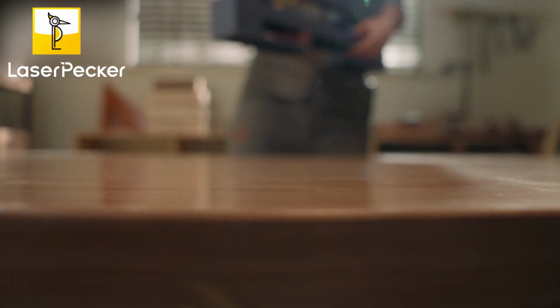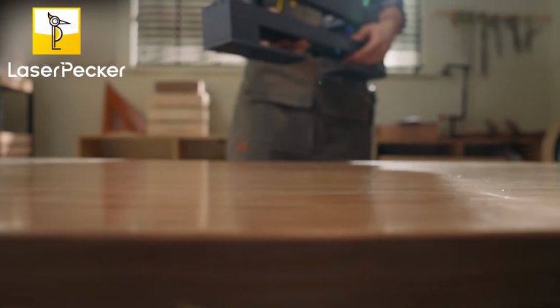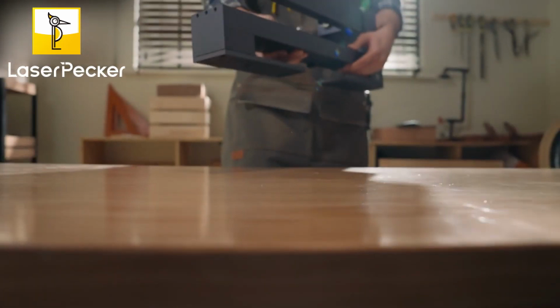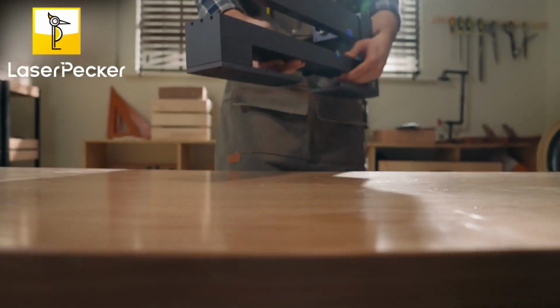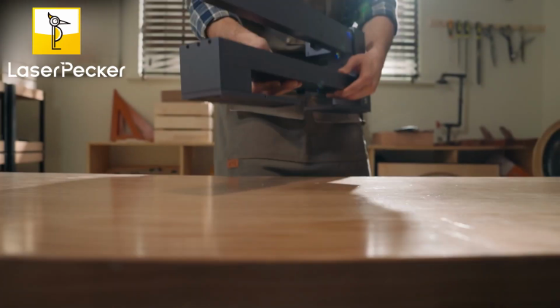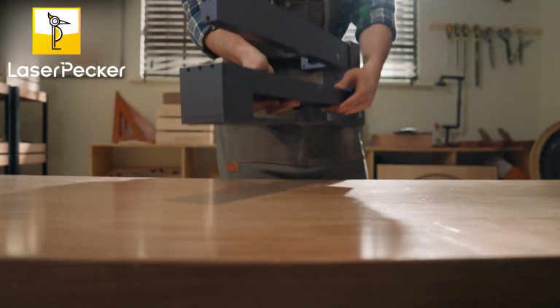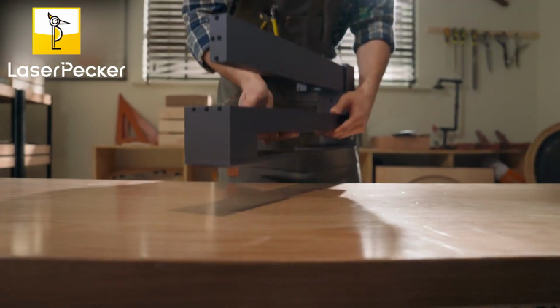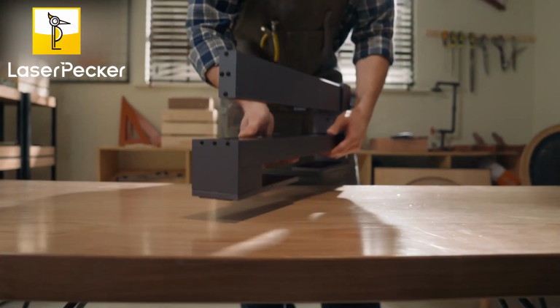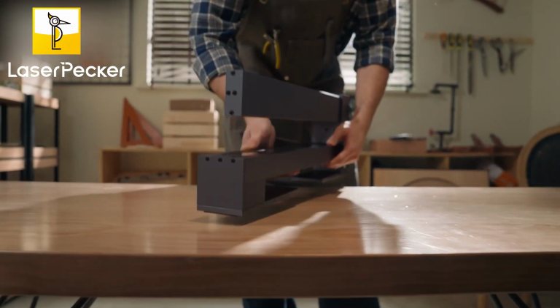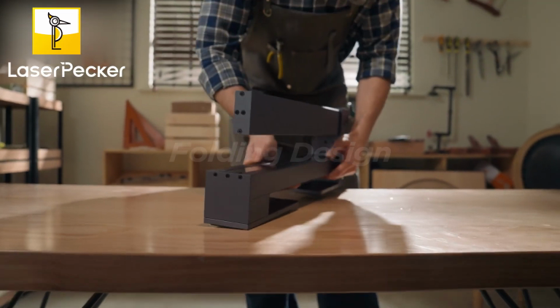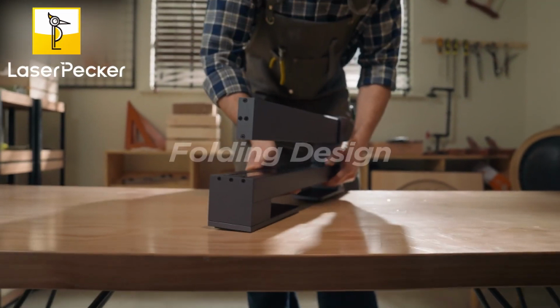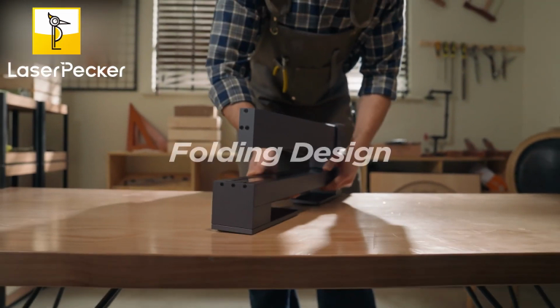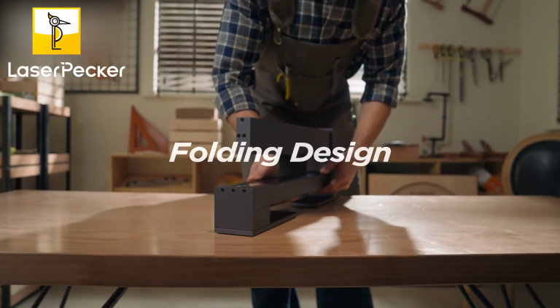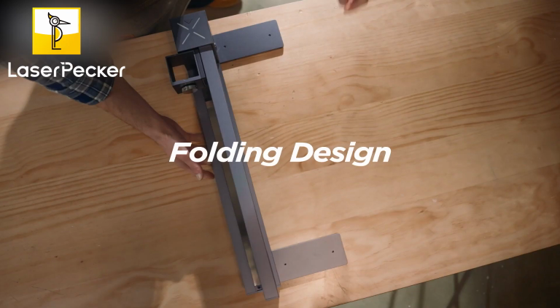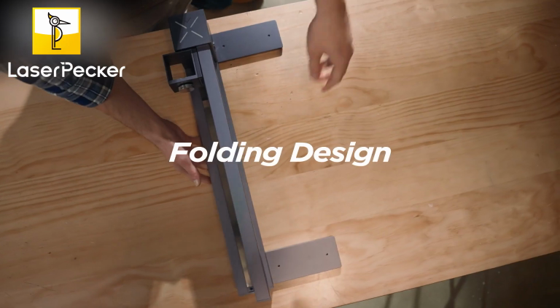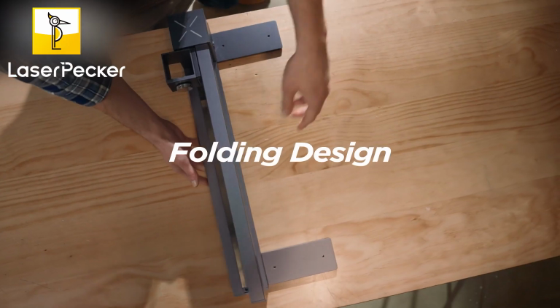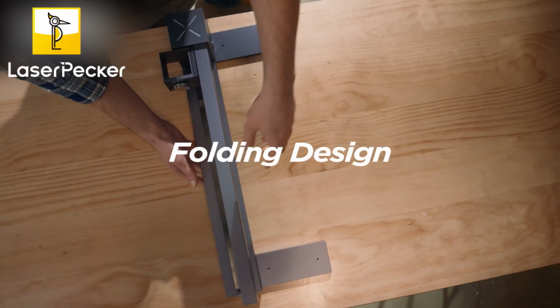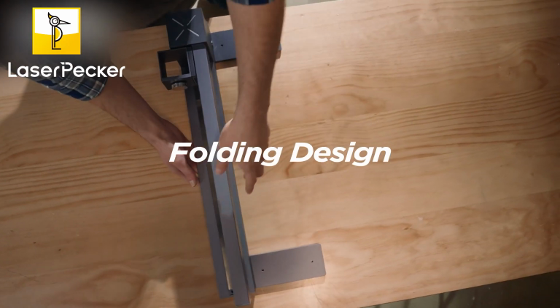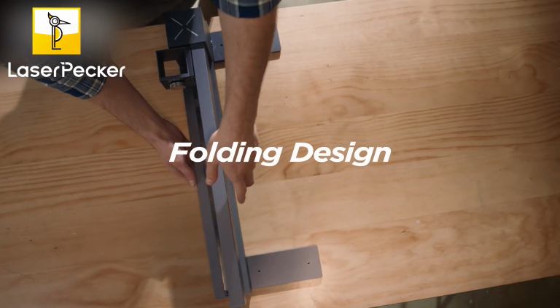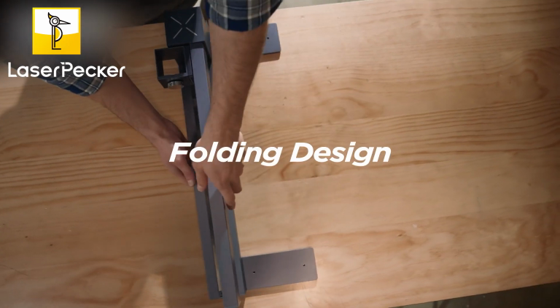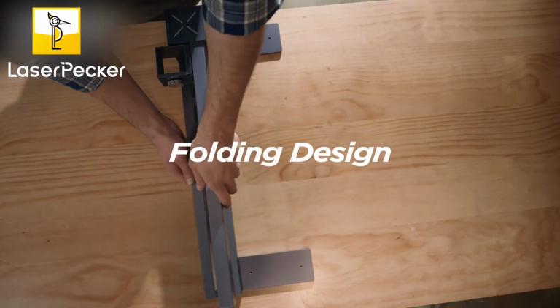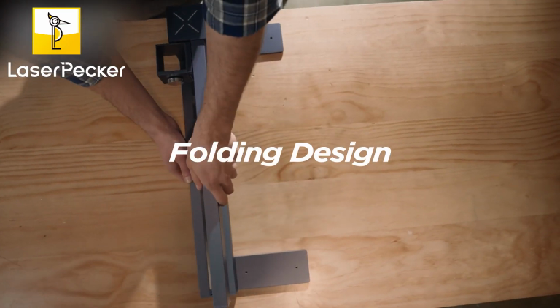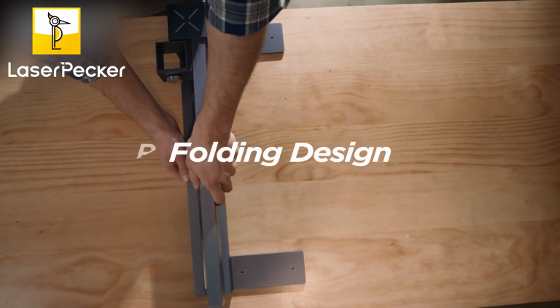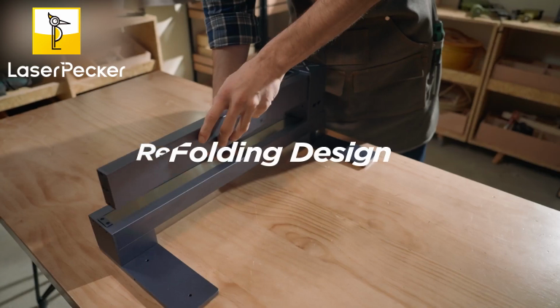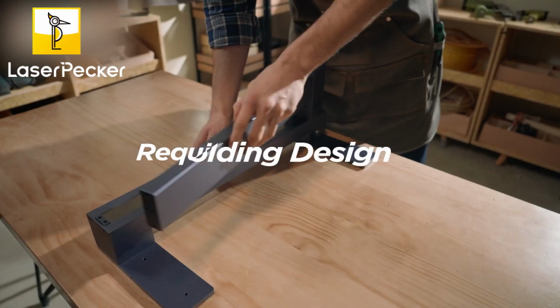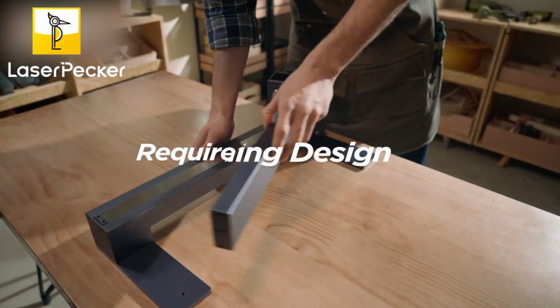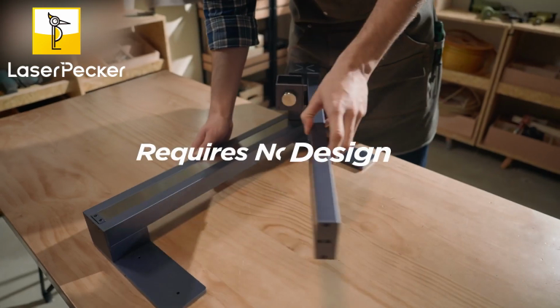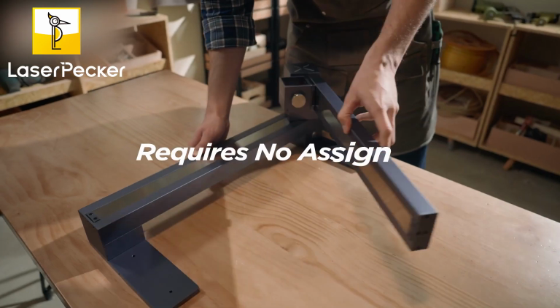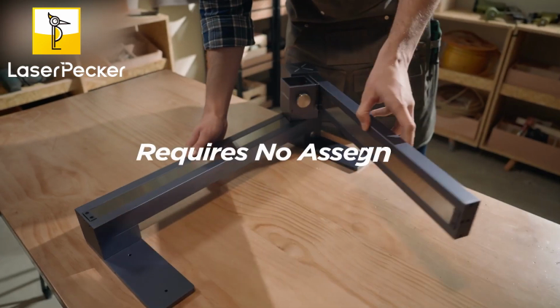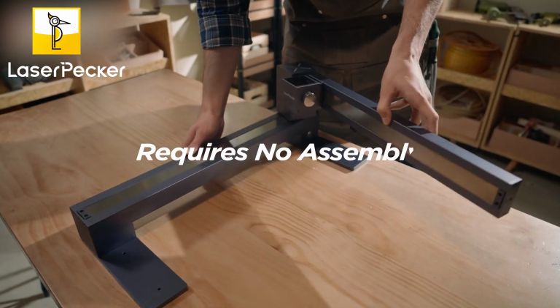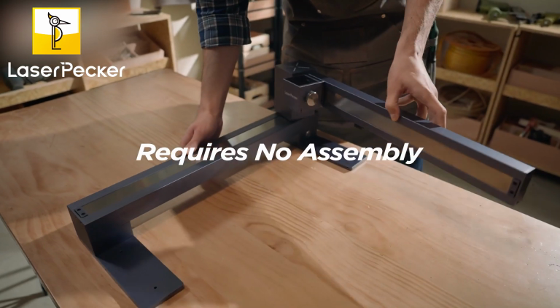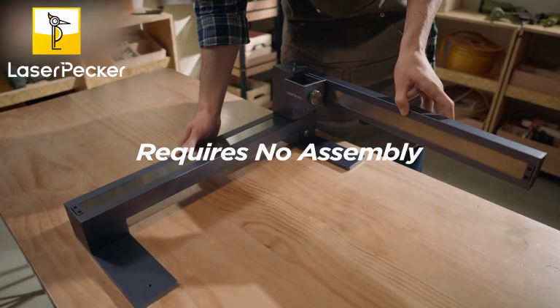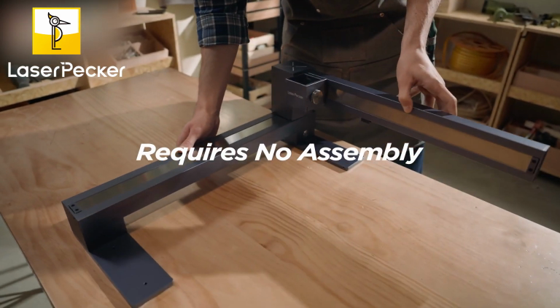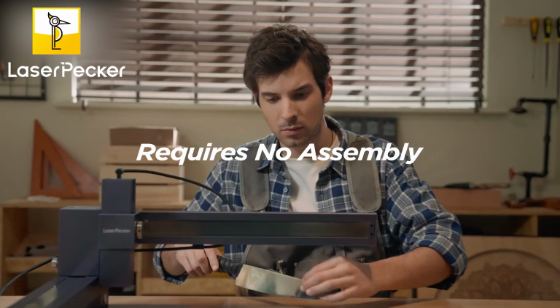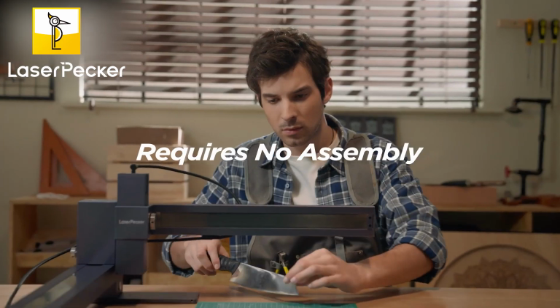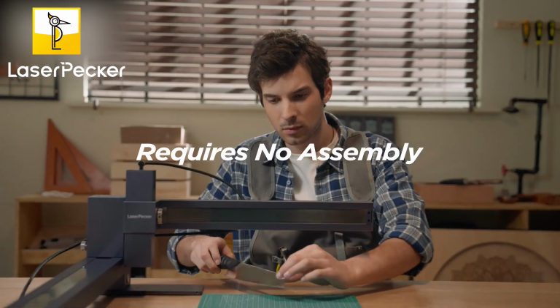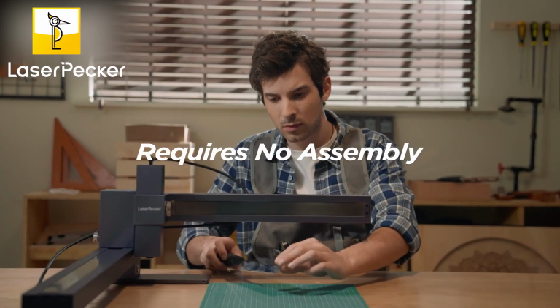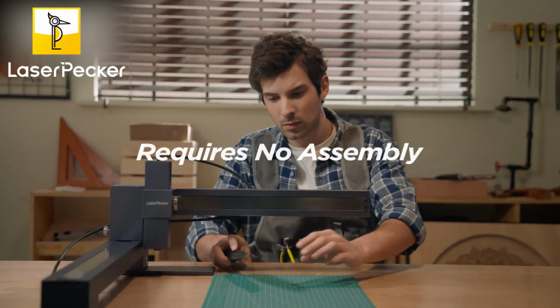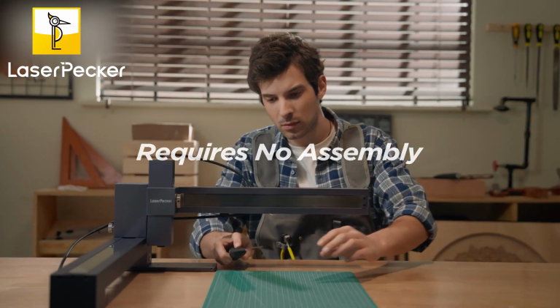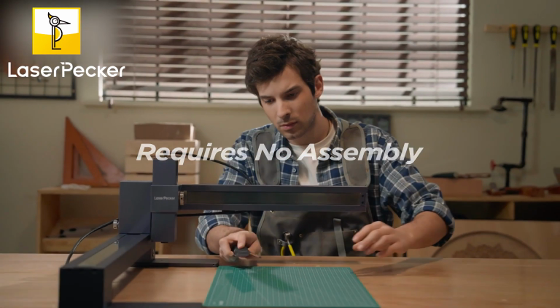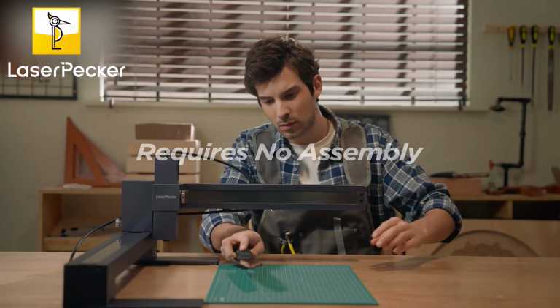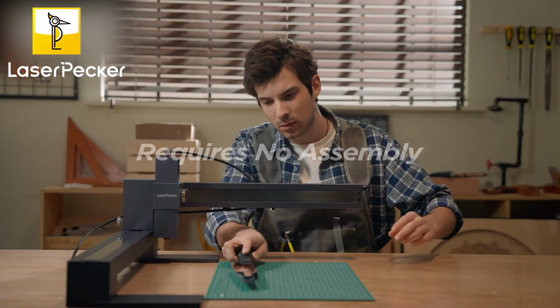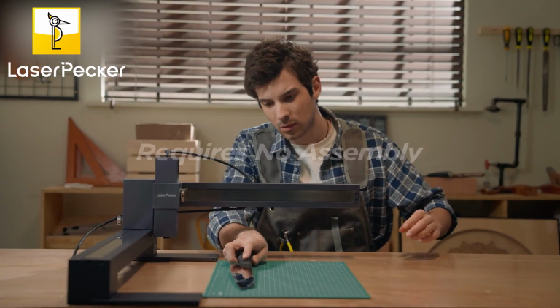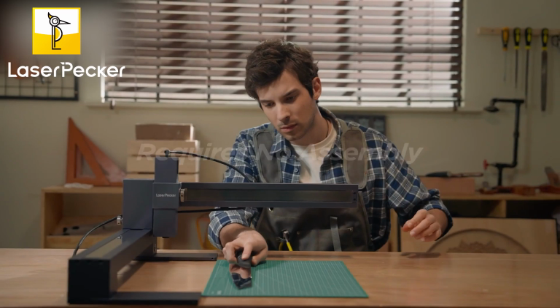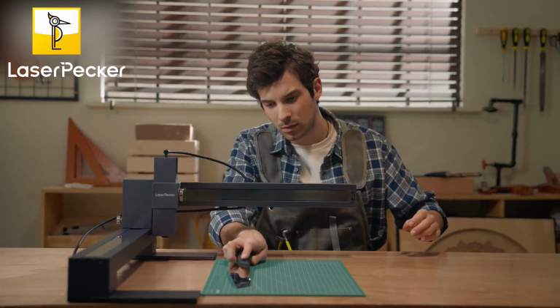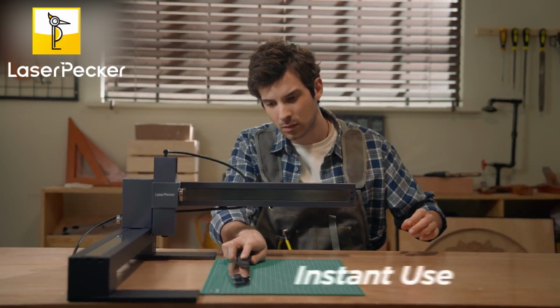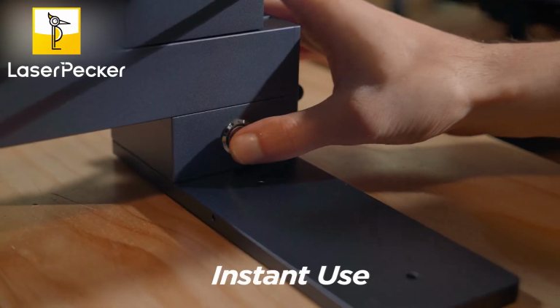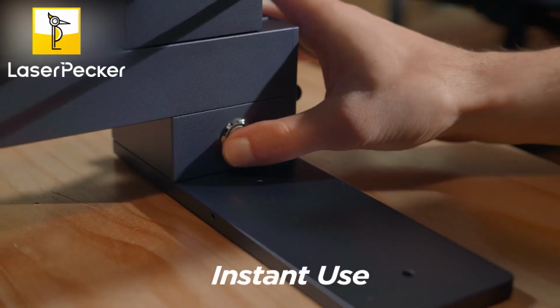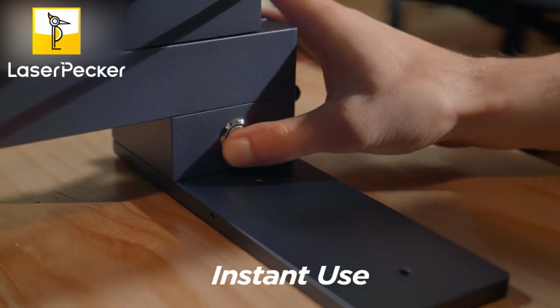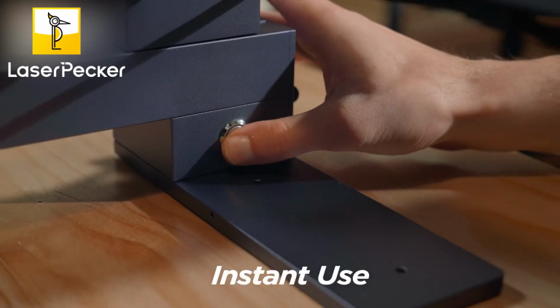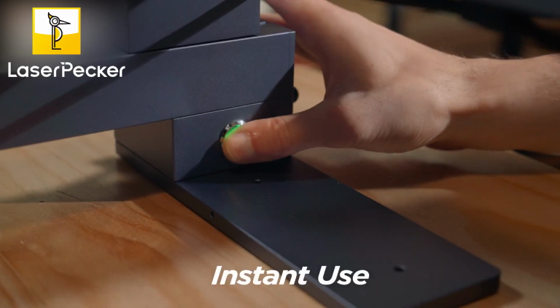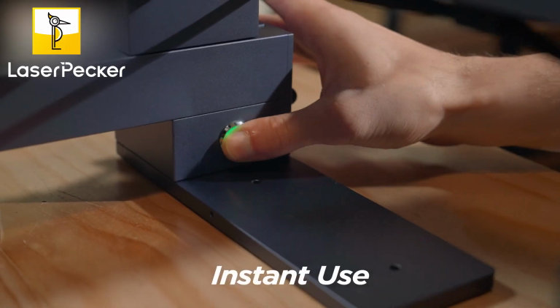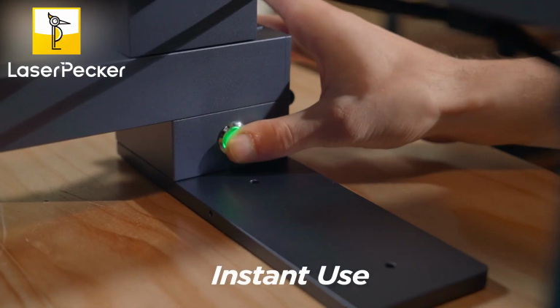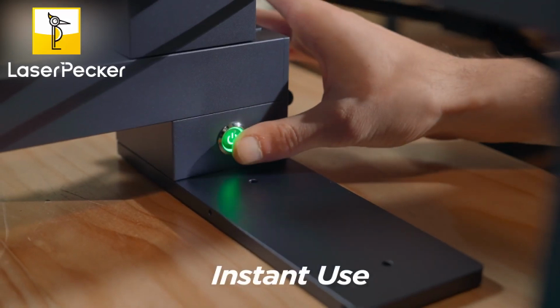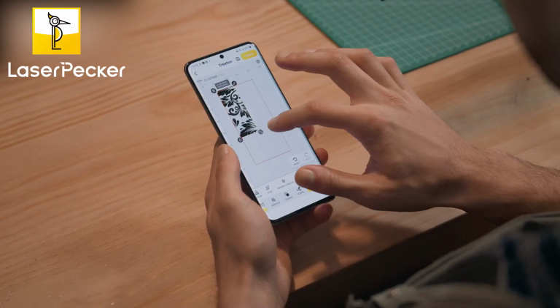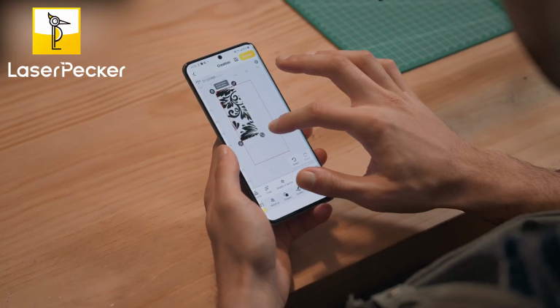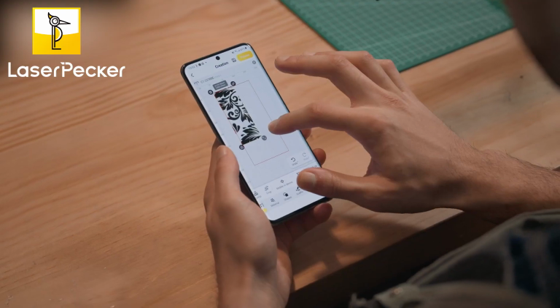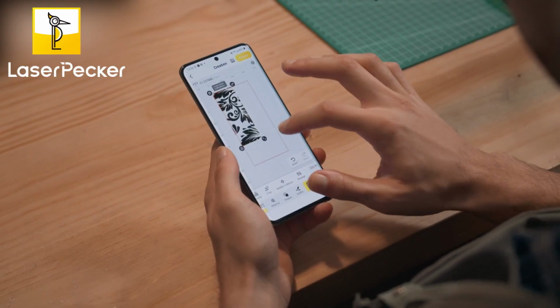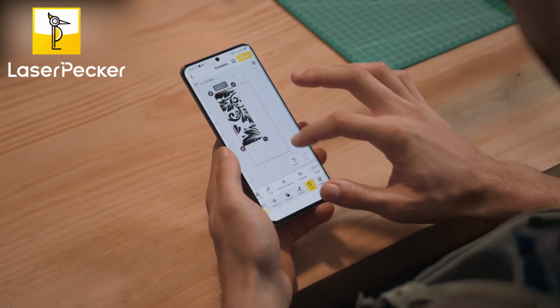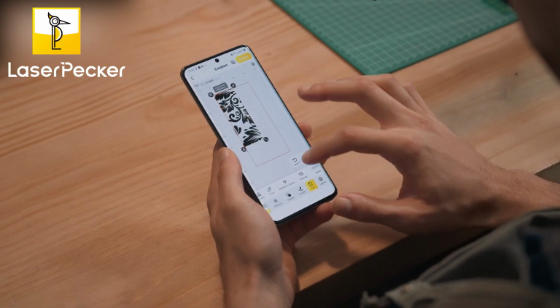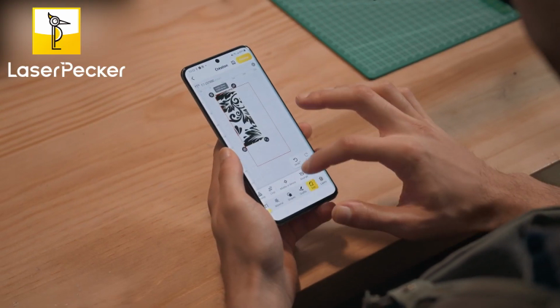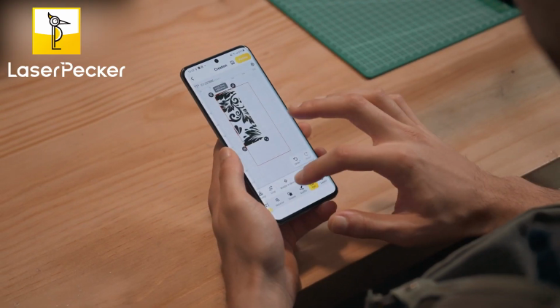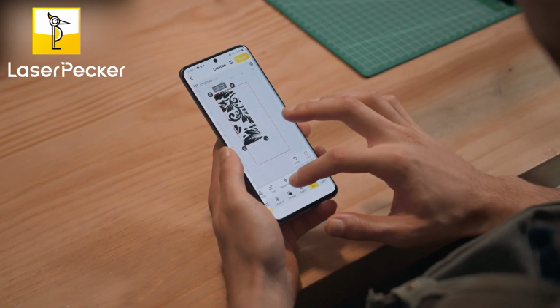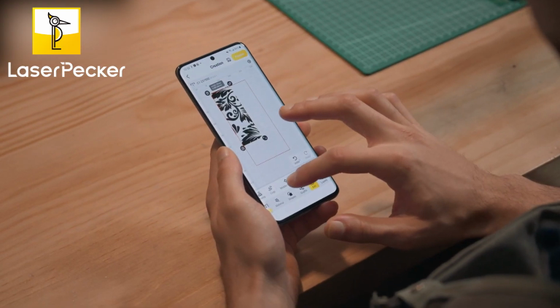The foldable lift and turn frame requires no assembly. It opens for instant use and allows for convenient storage.